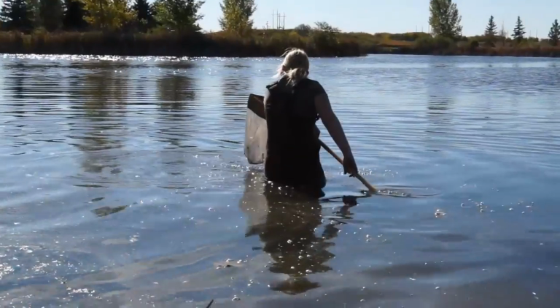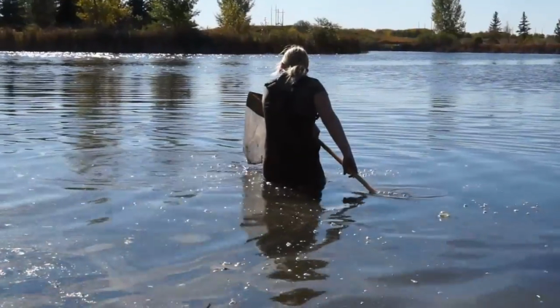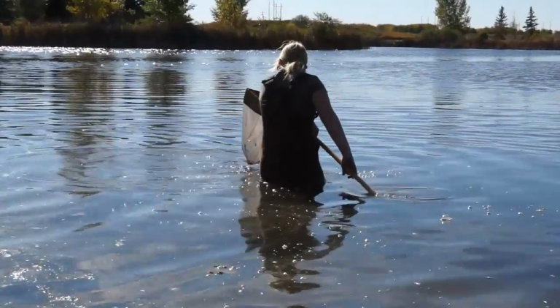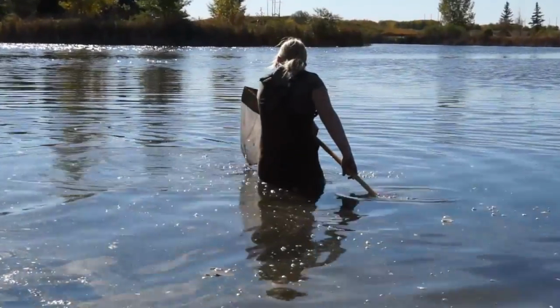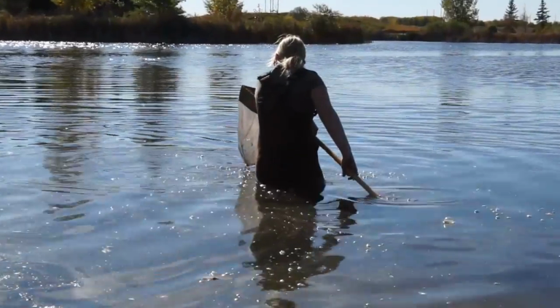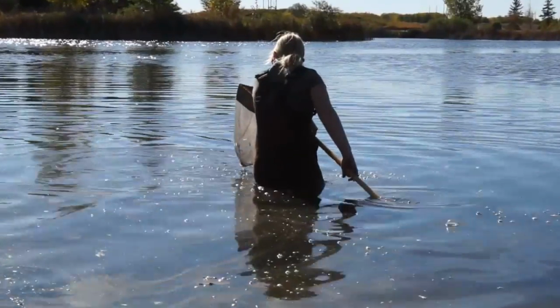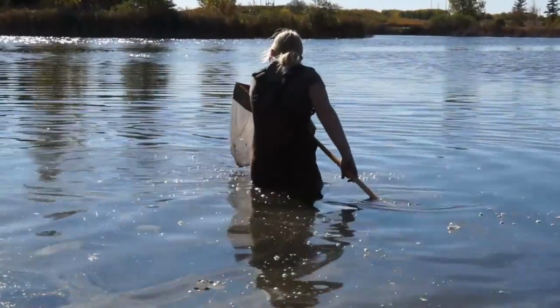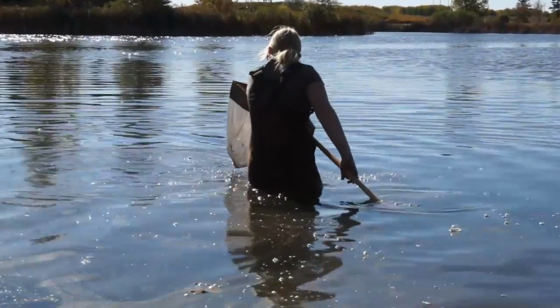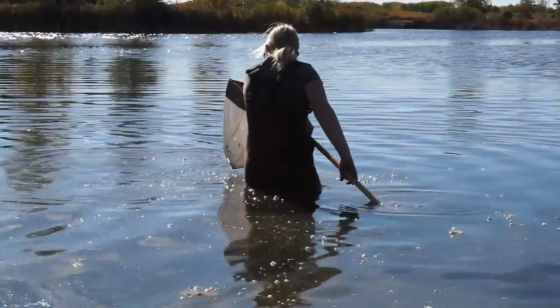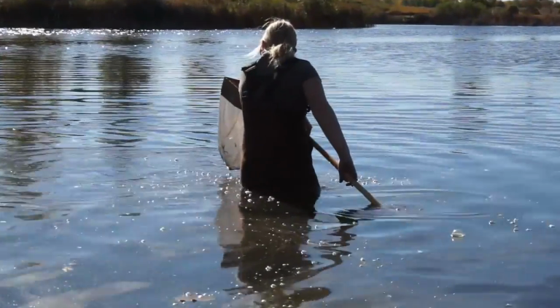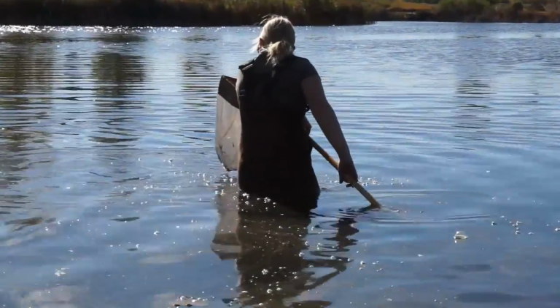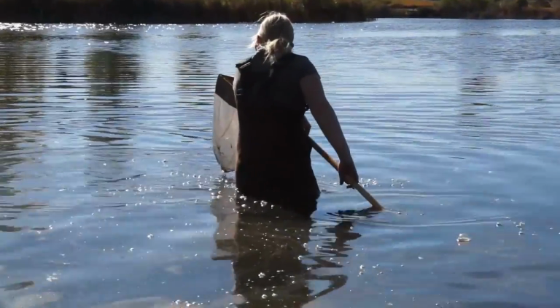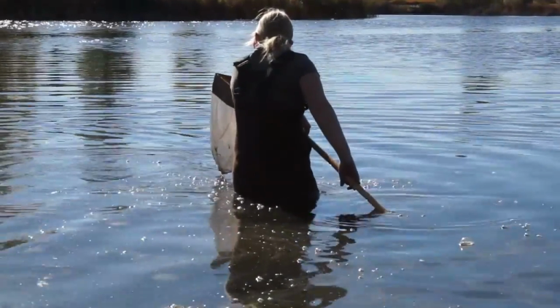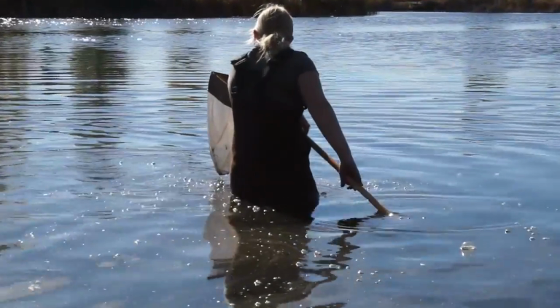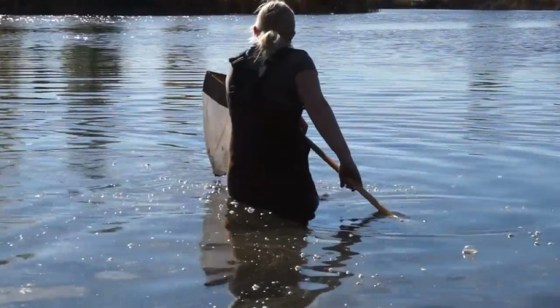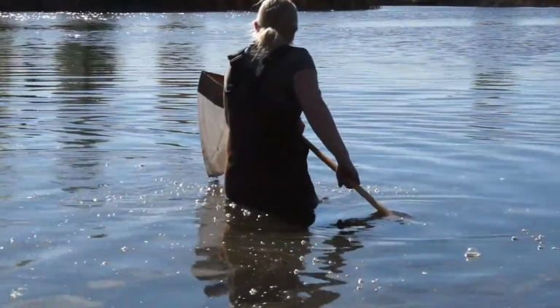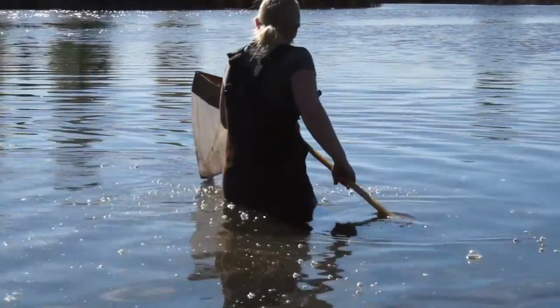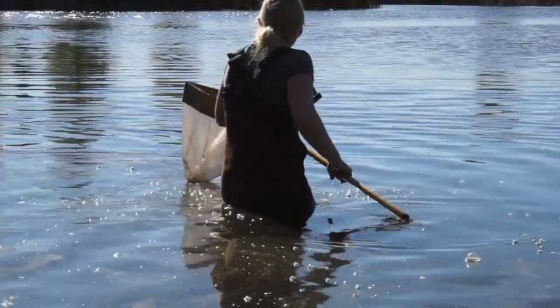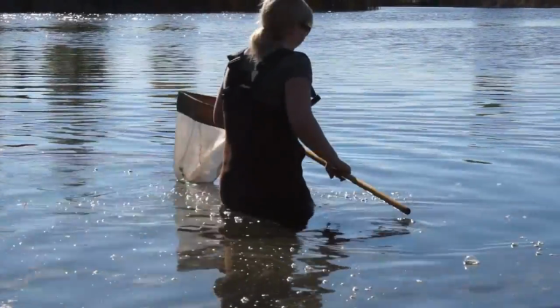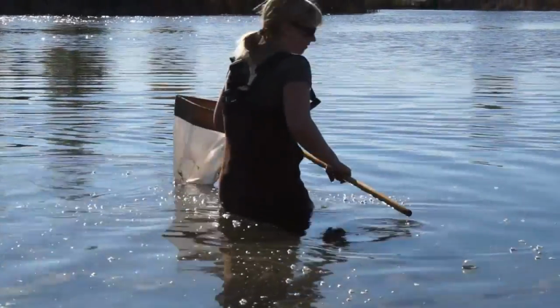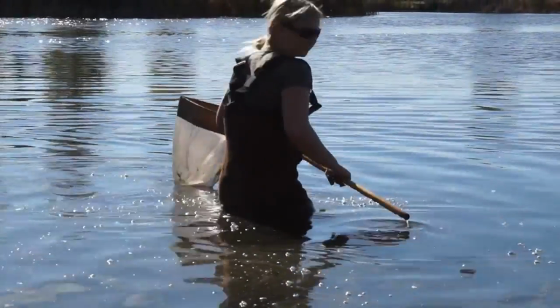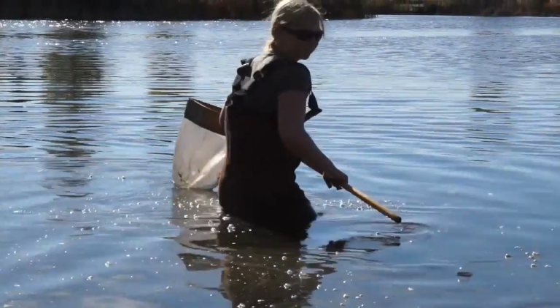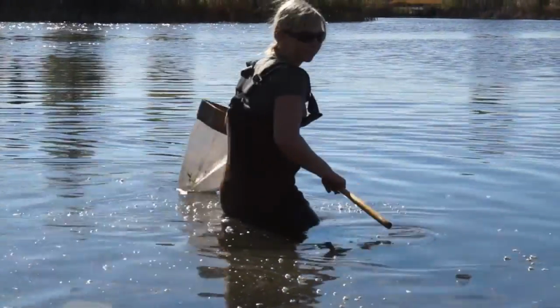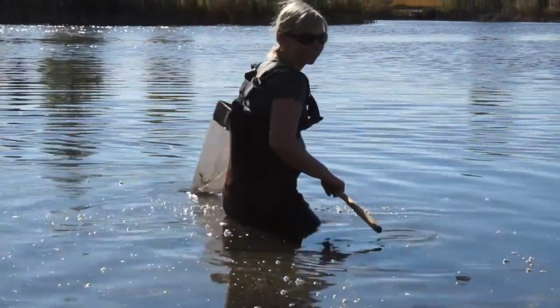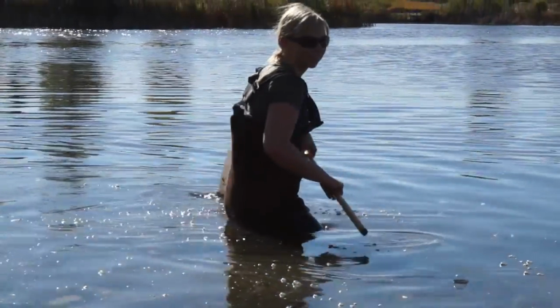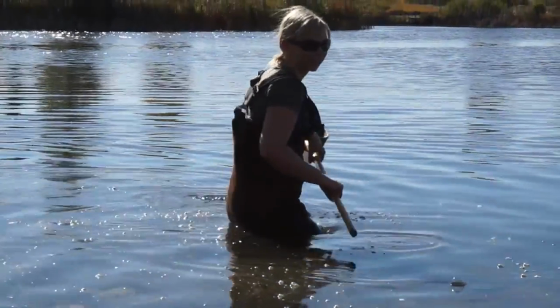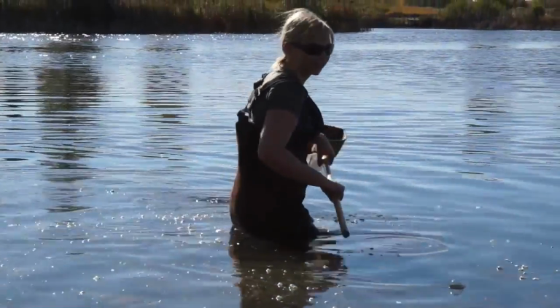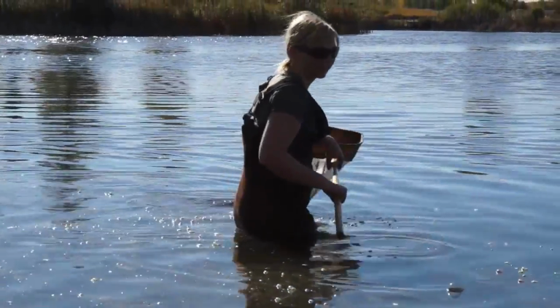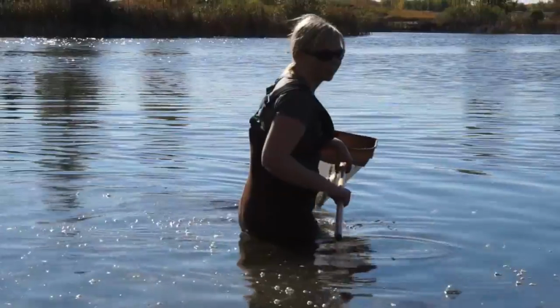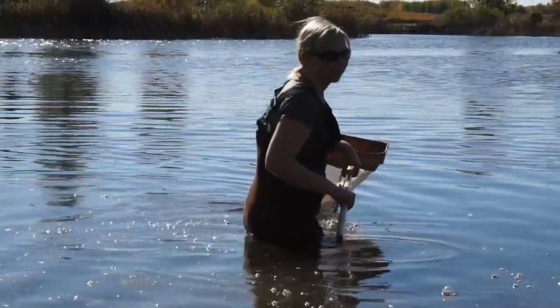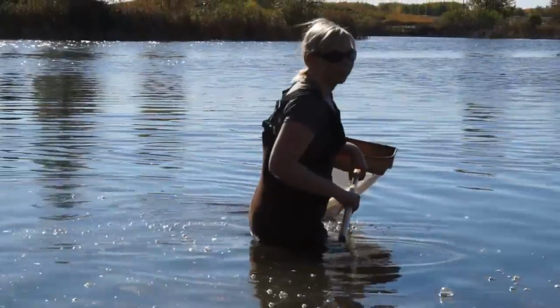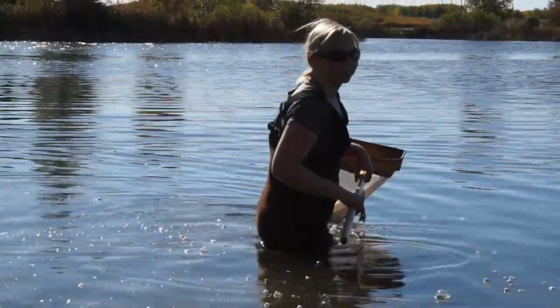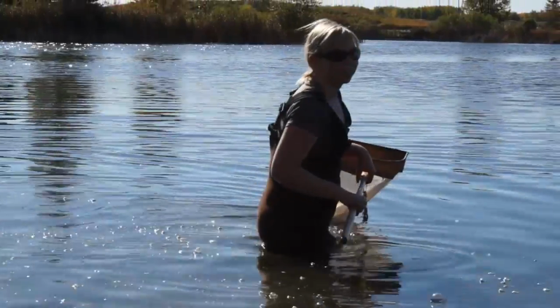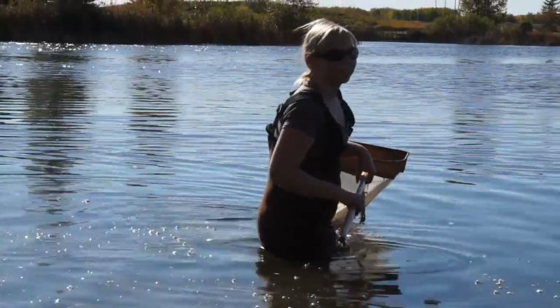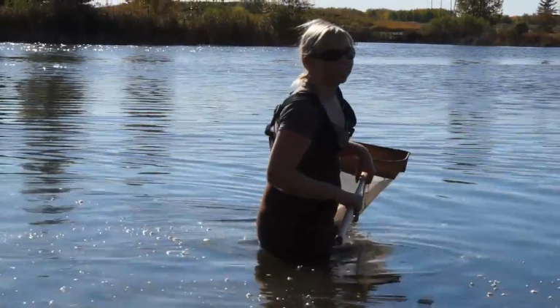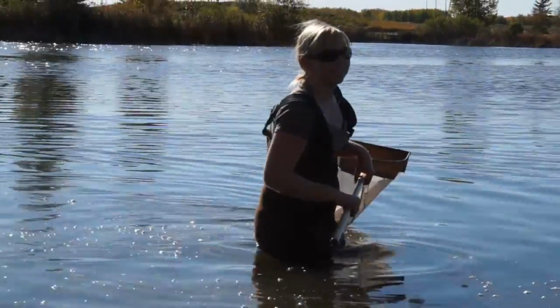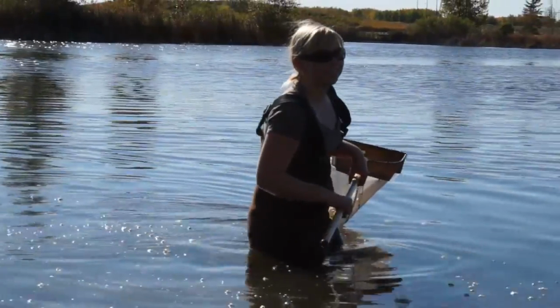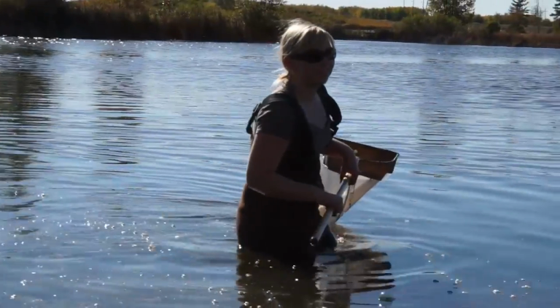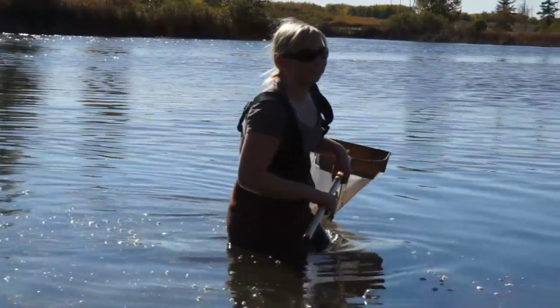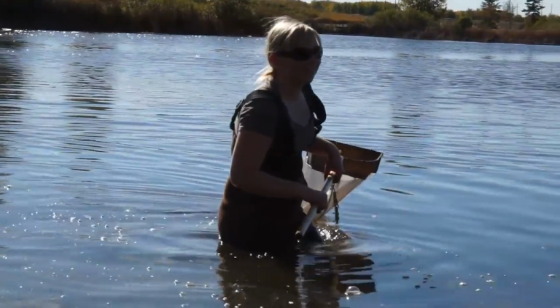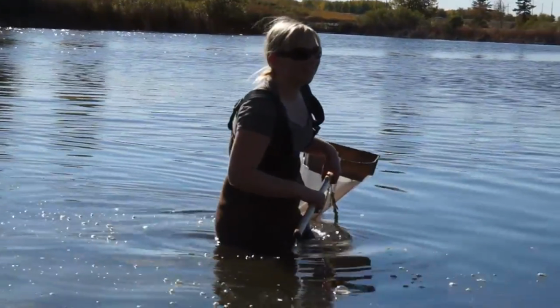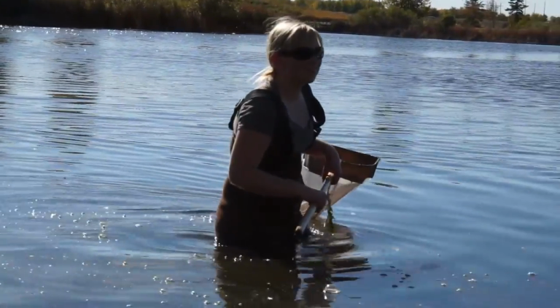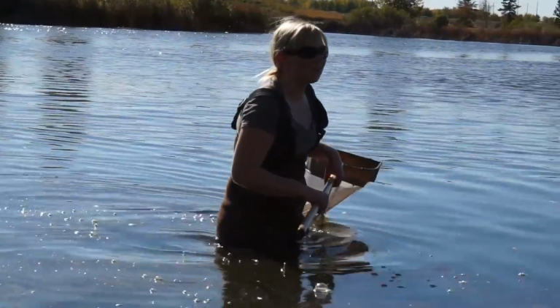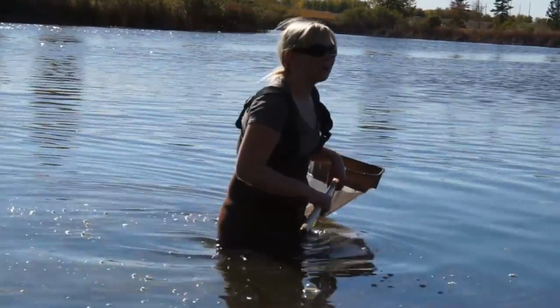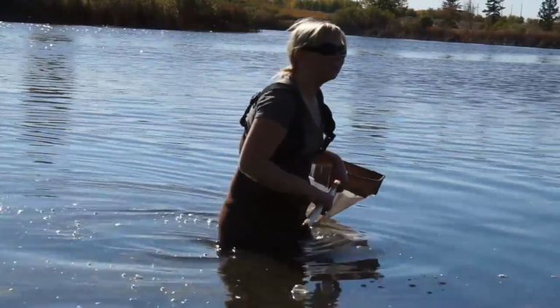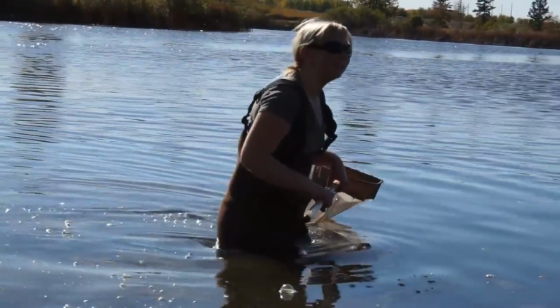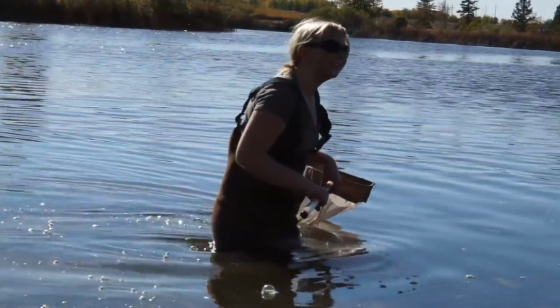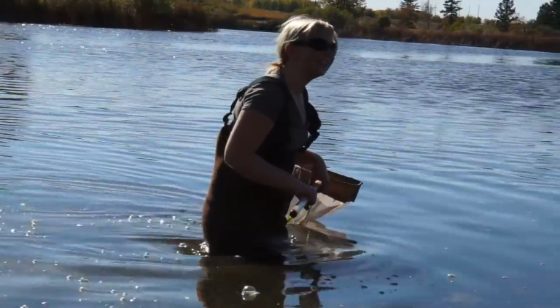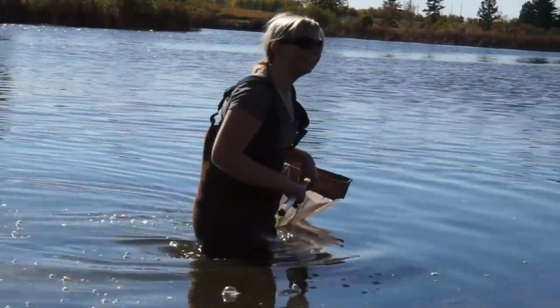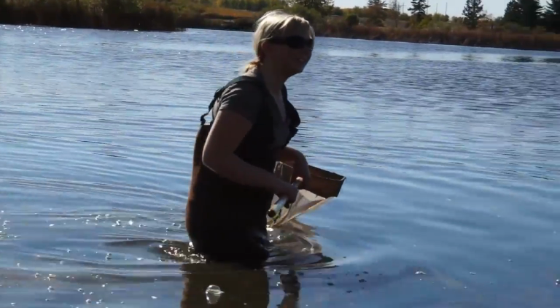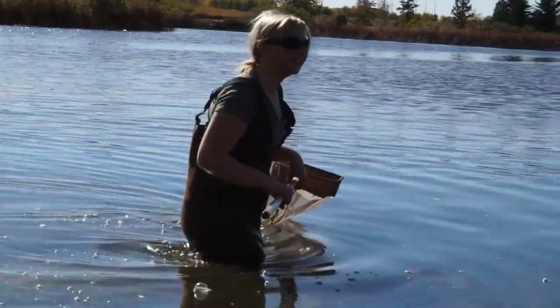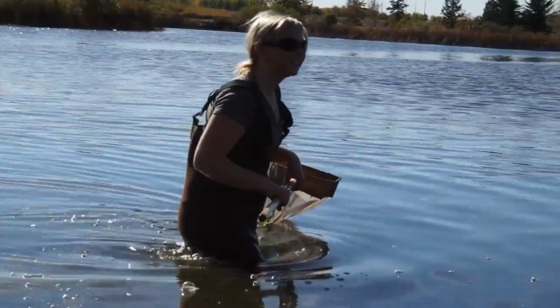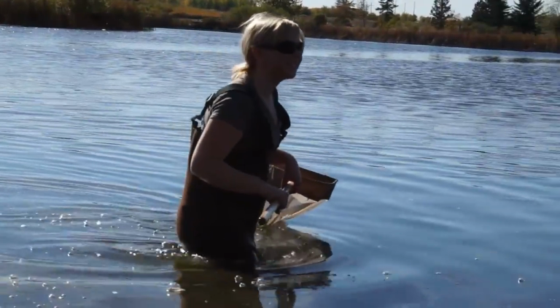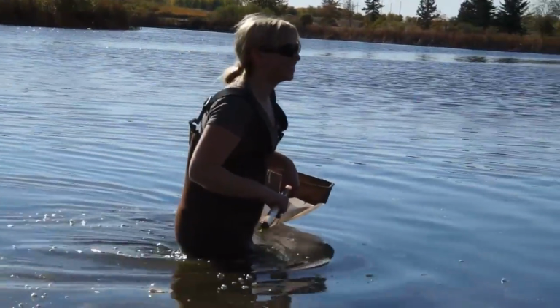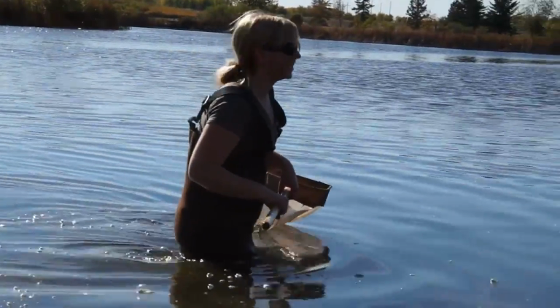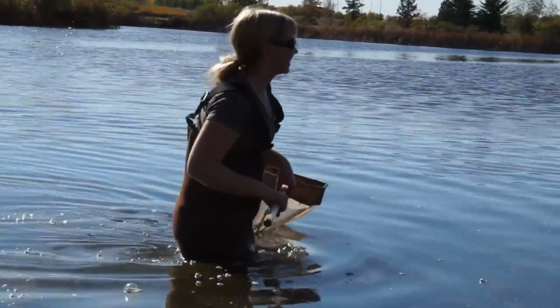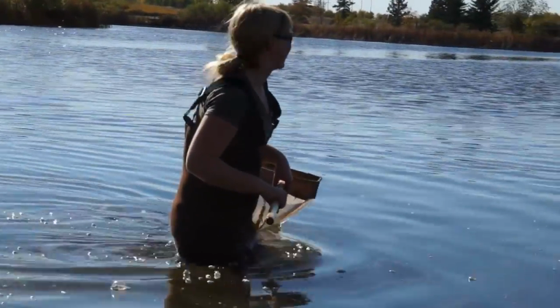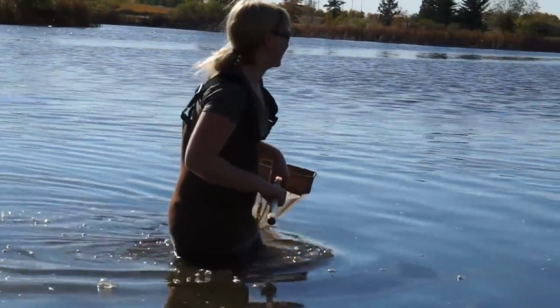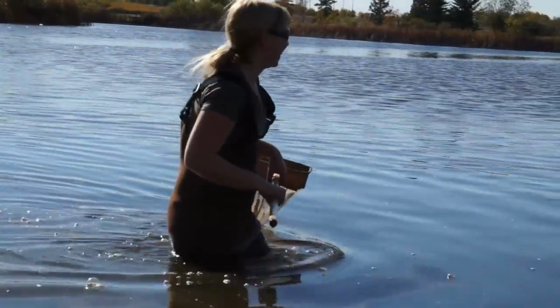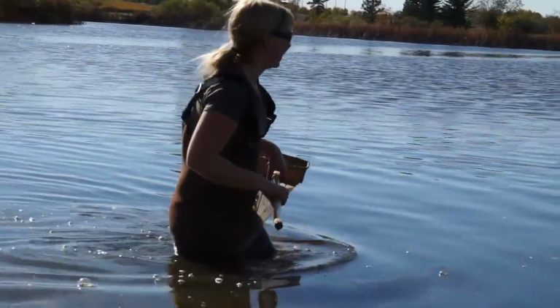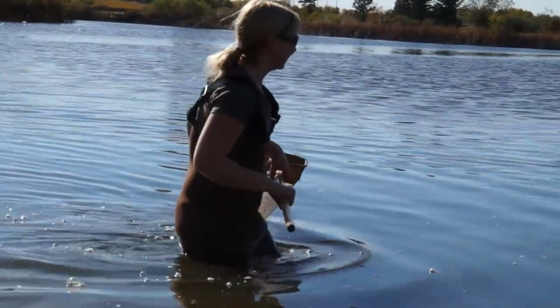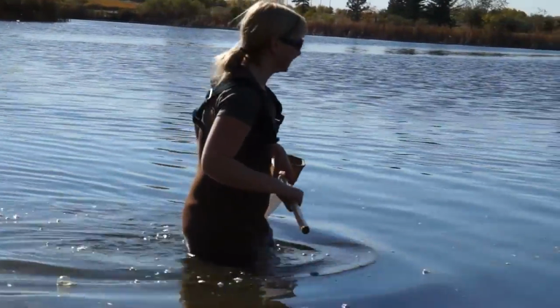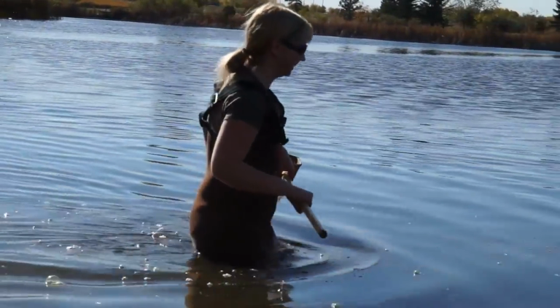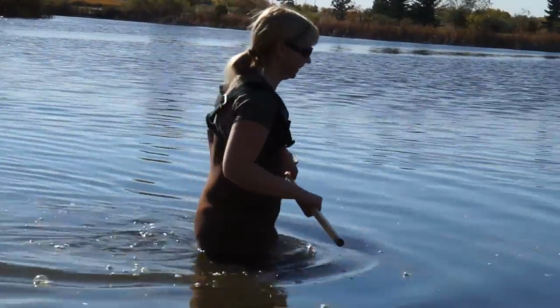It's fun. These definitely have a hole in them, just saying. Cool!